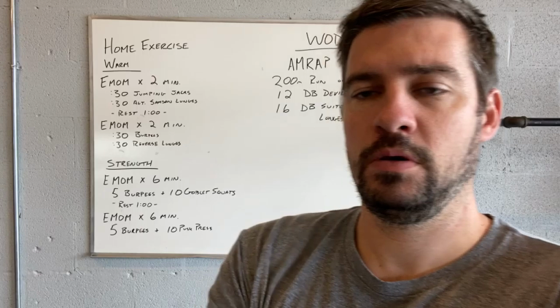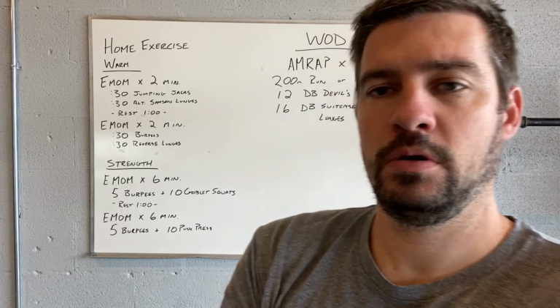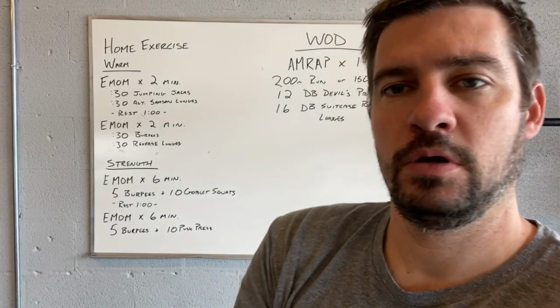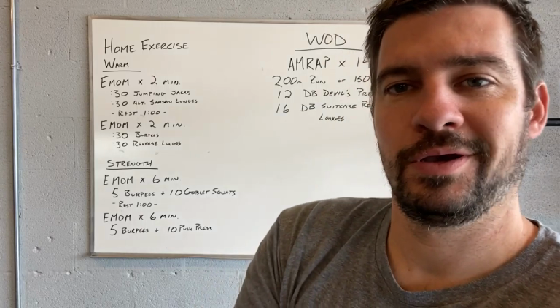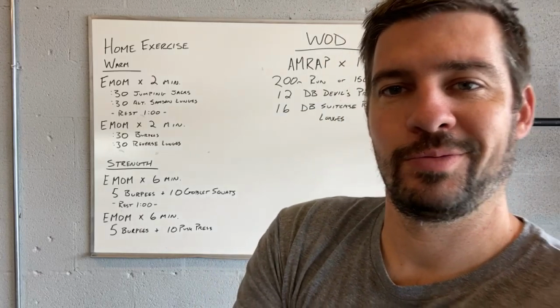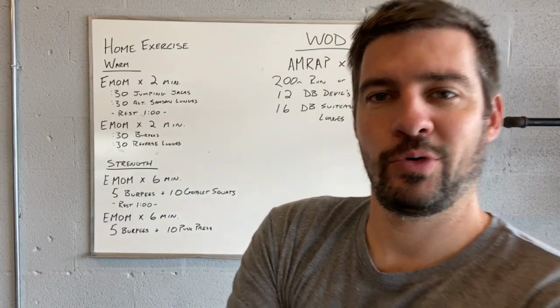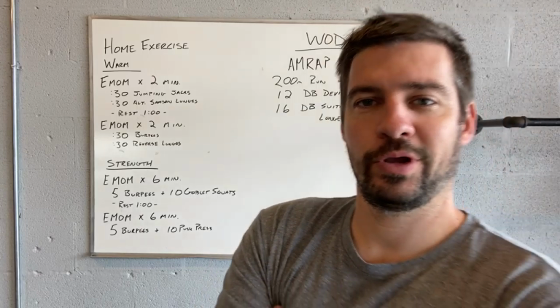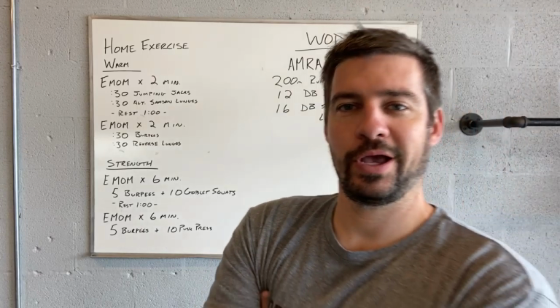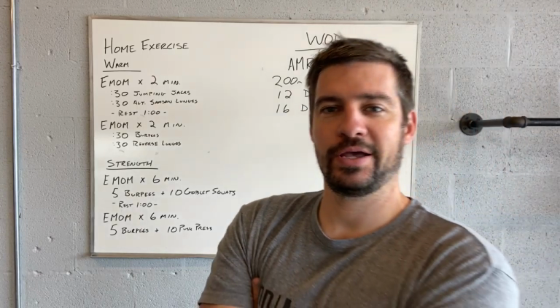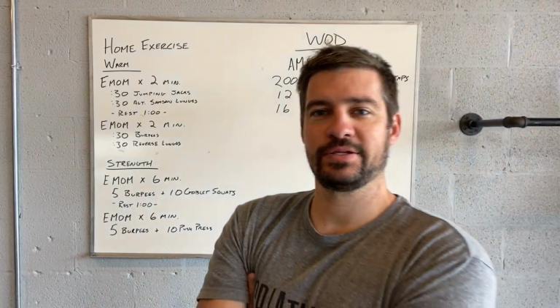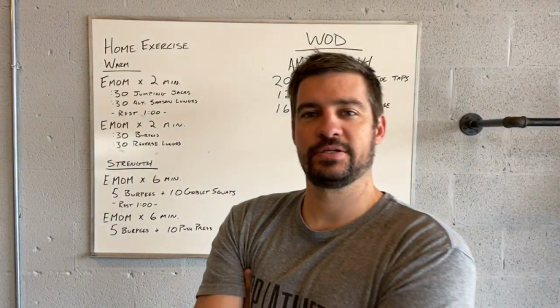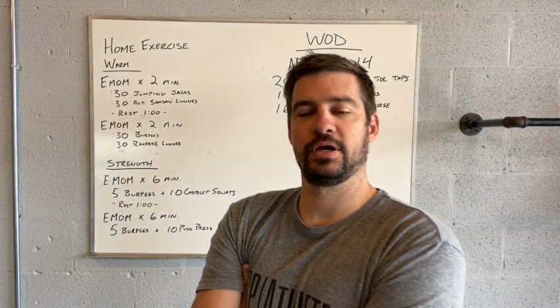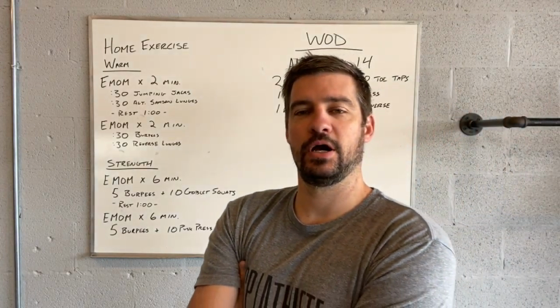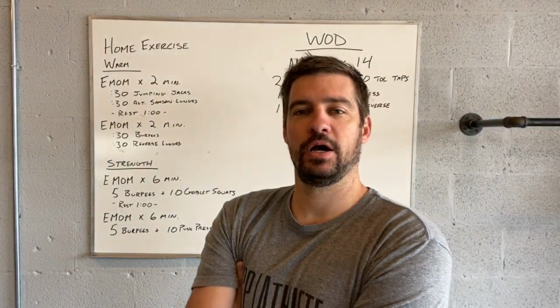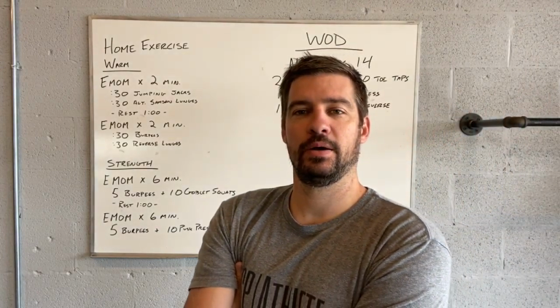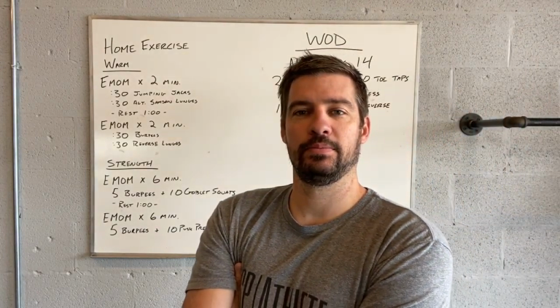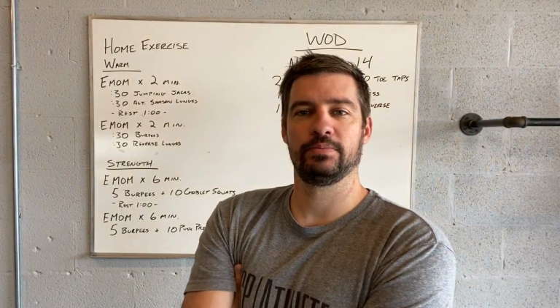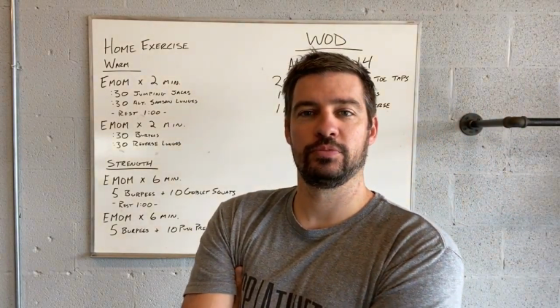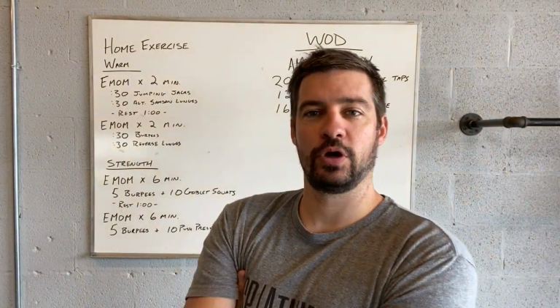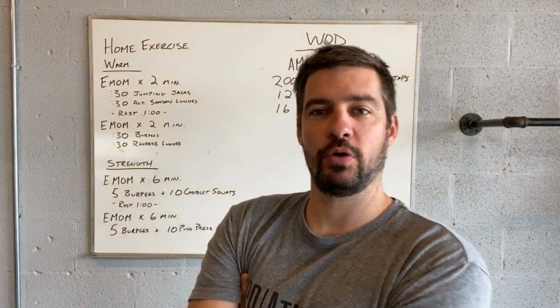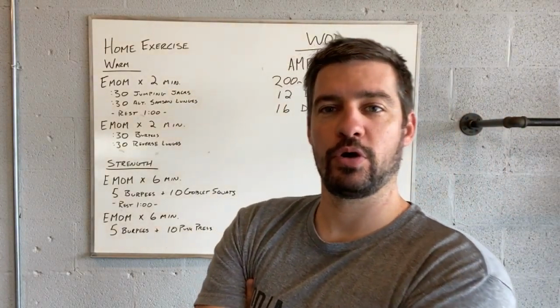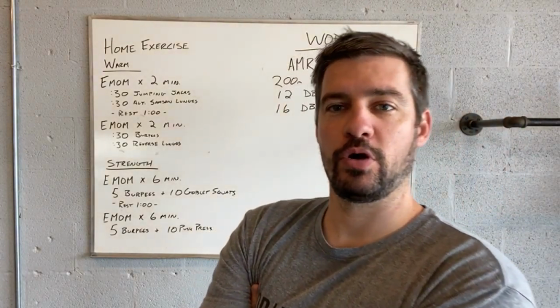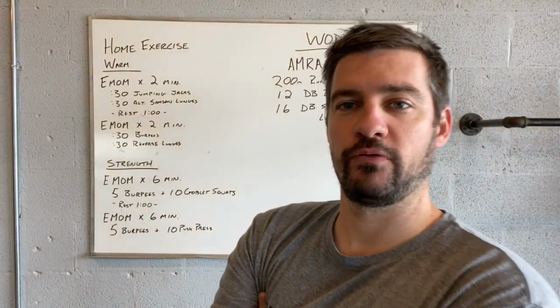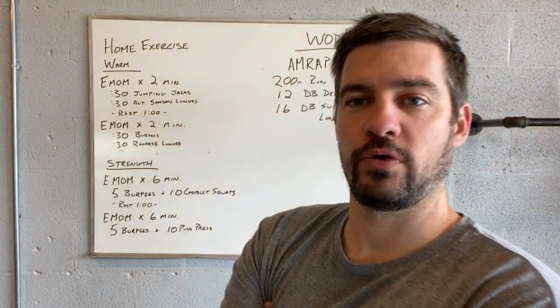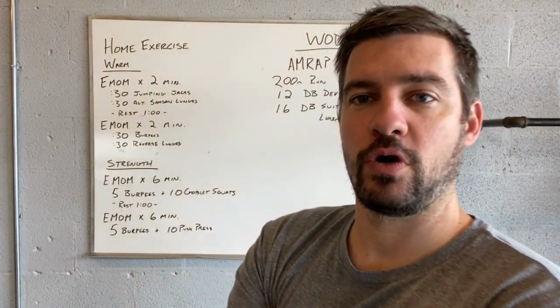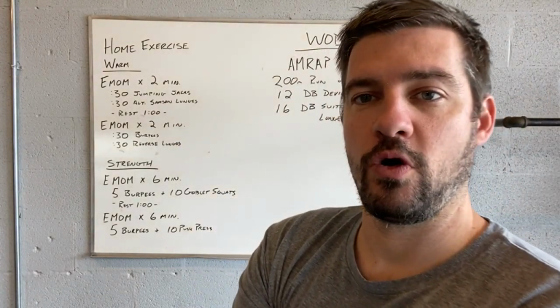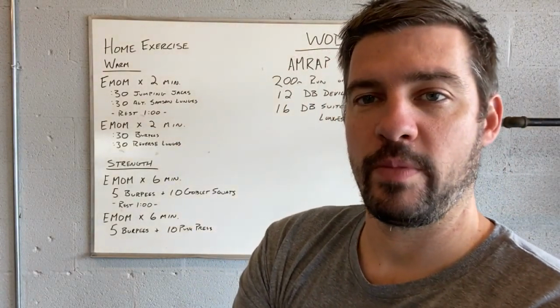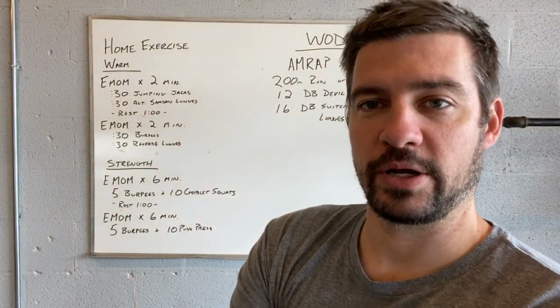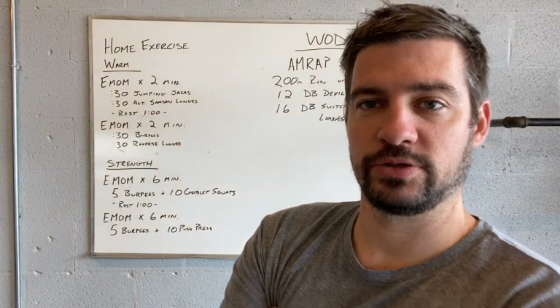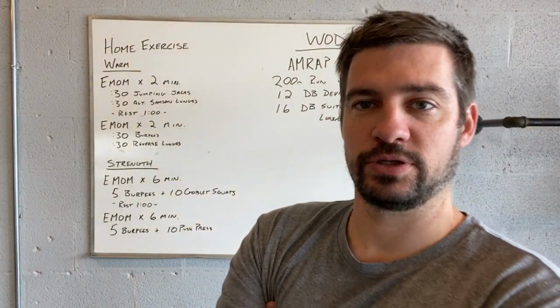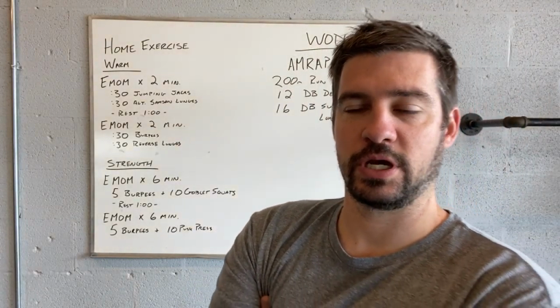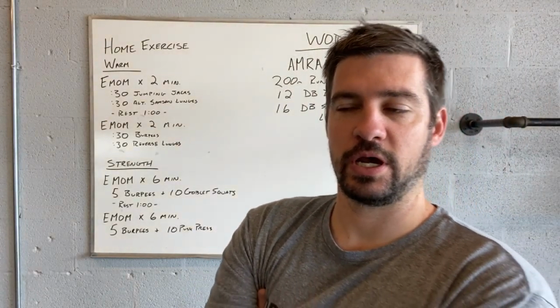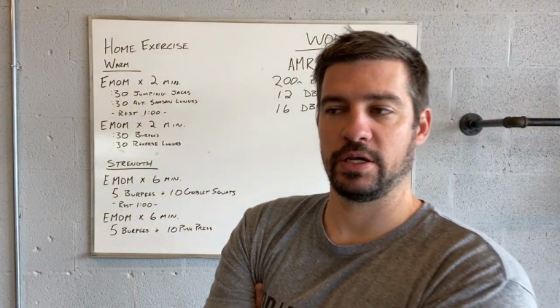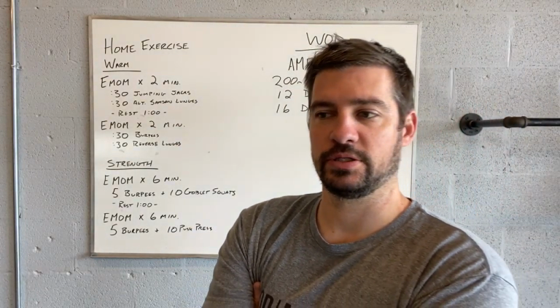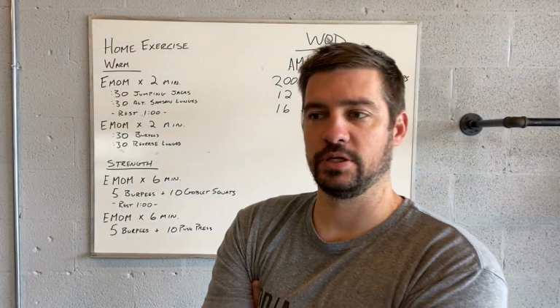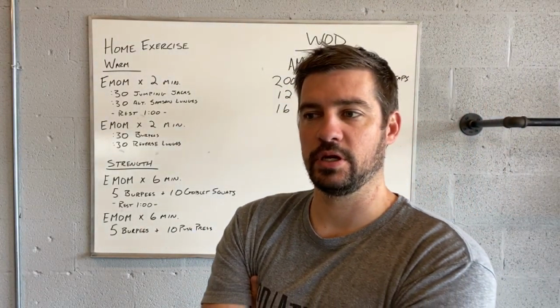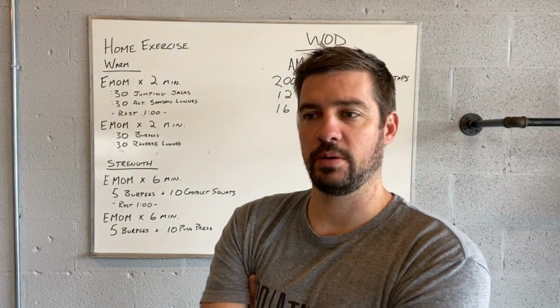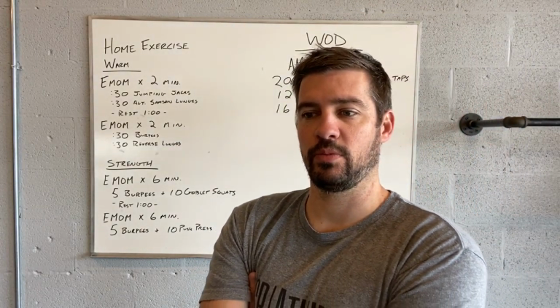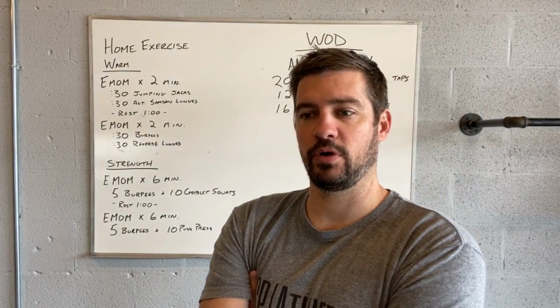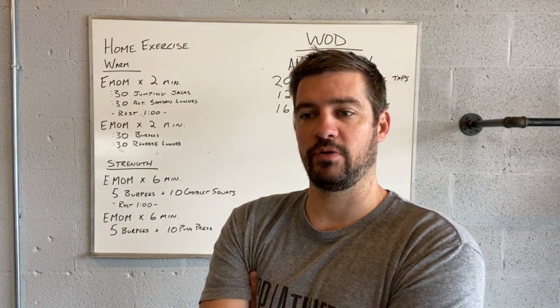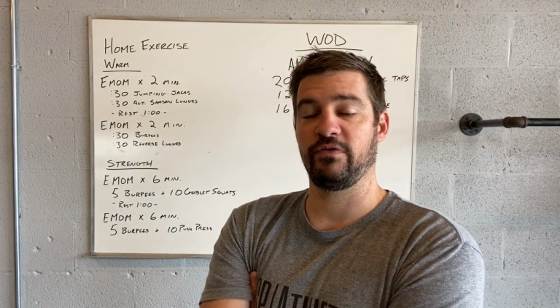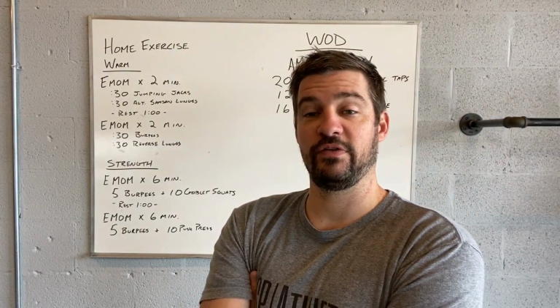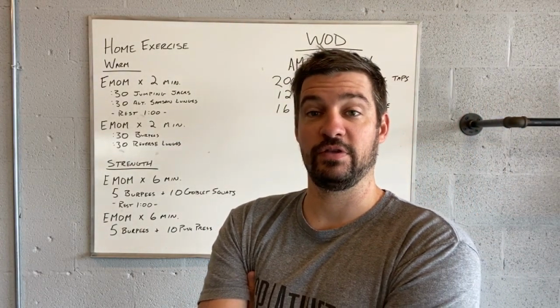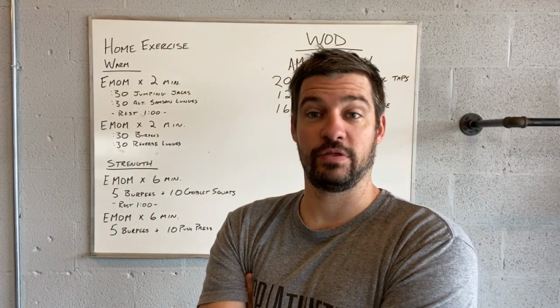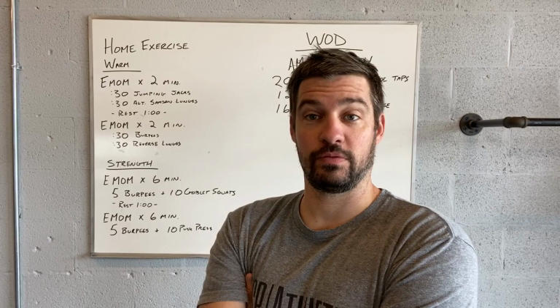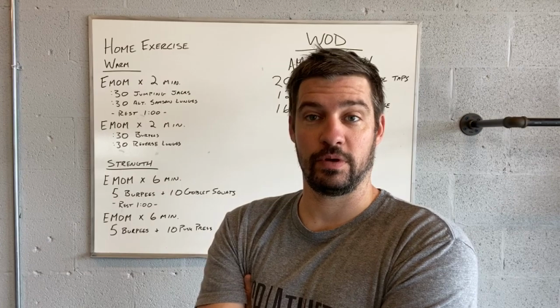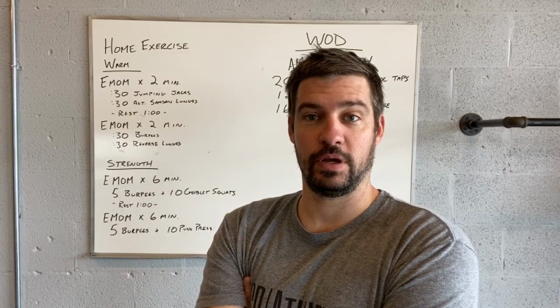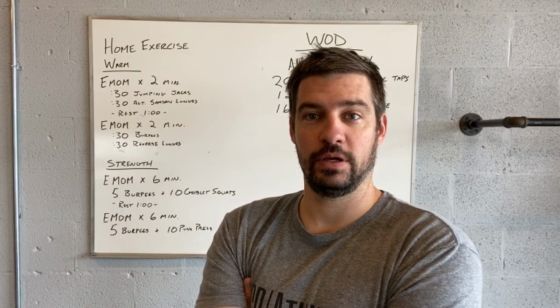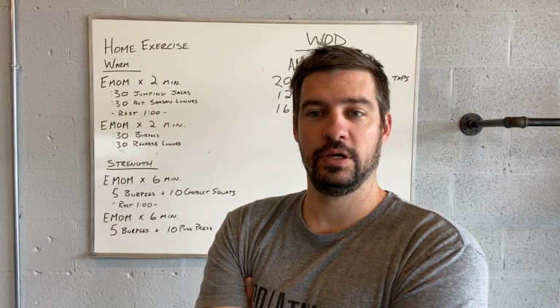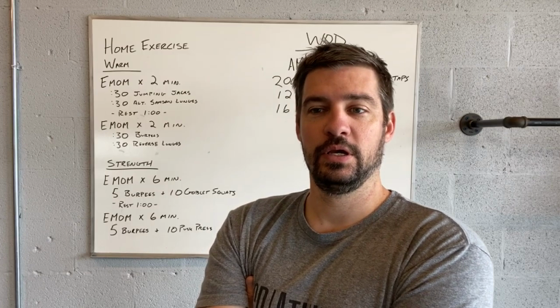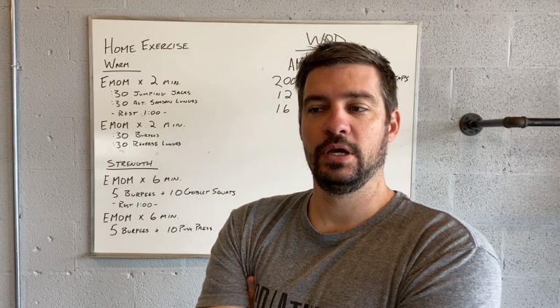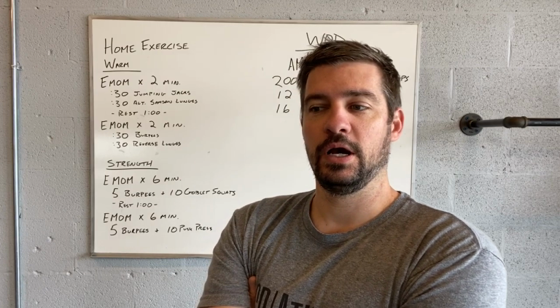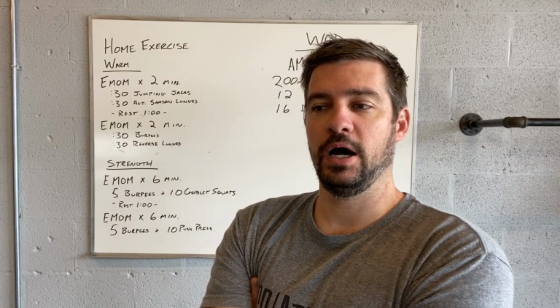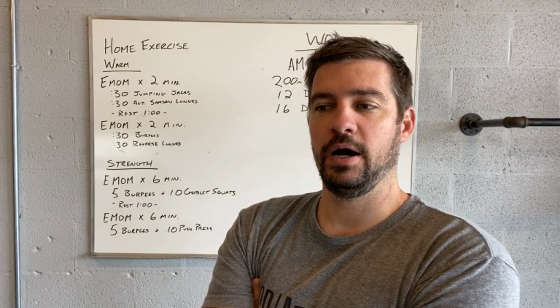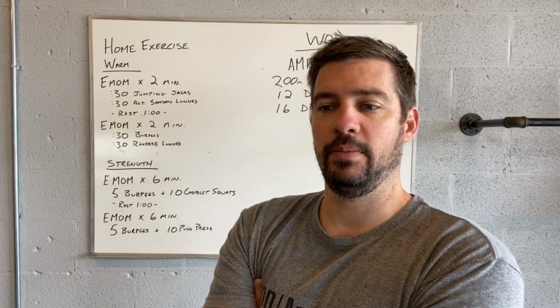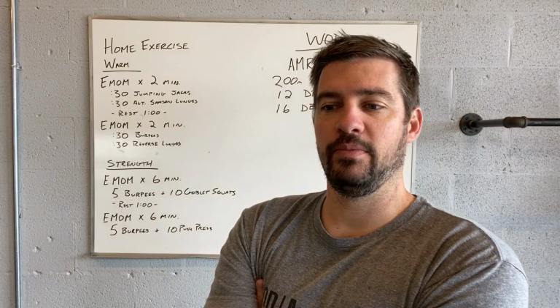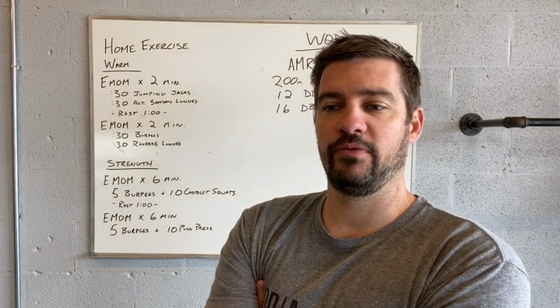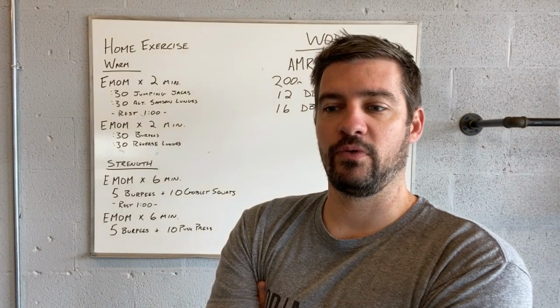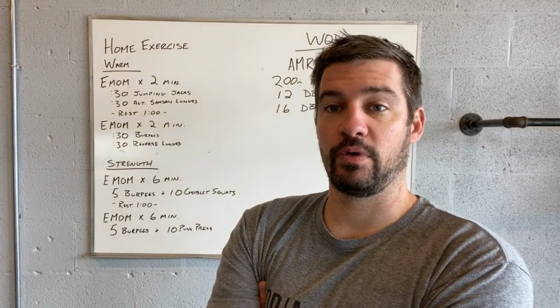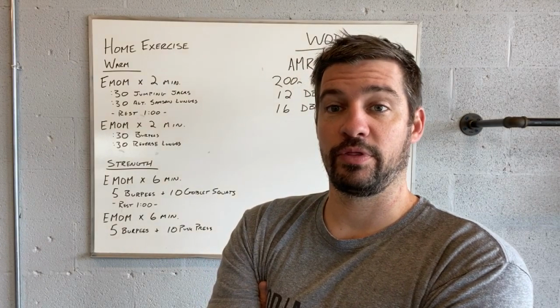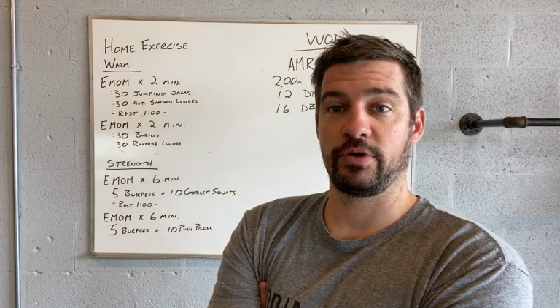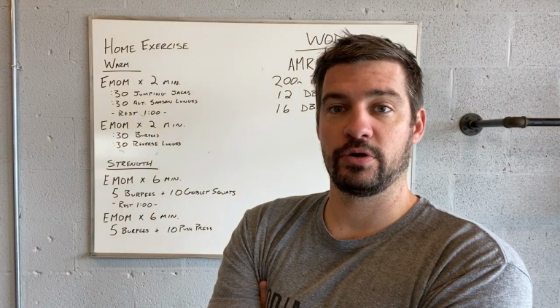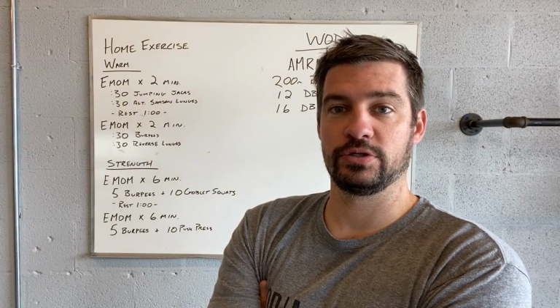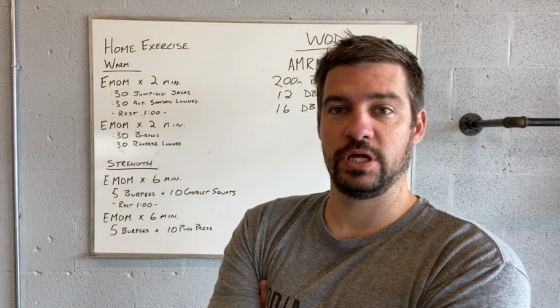Good morning, guys. Going over home exercise number 53 for Thursday.